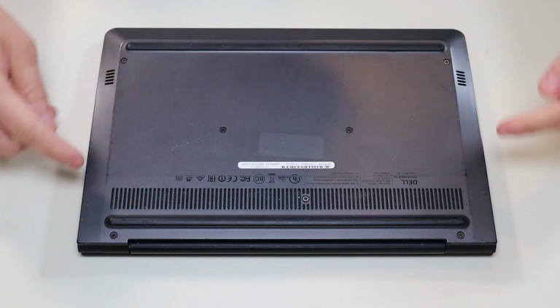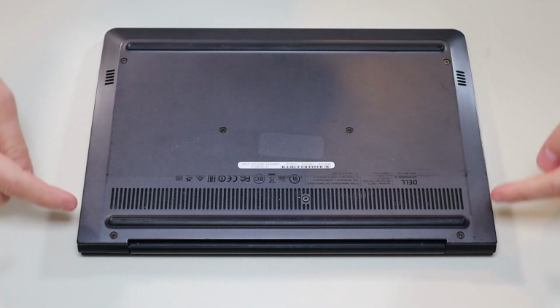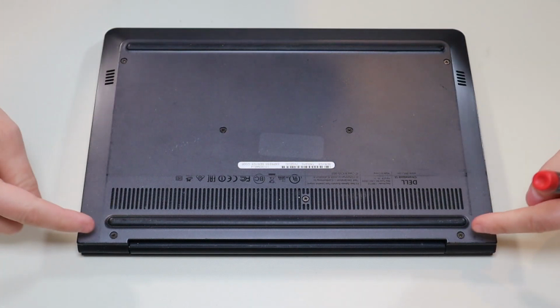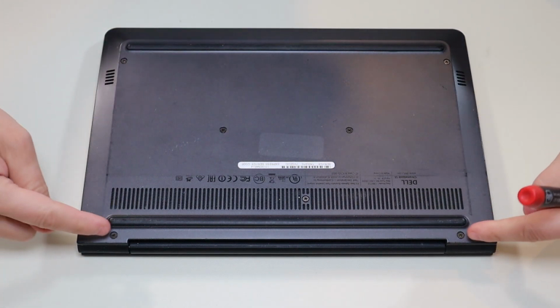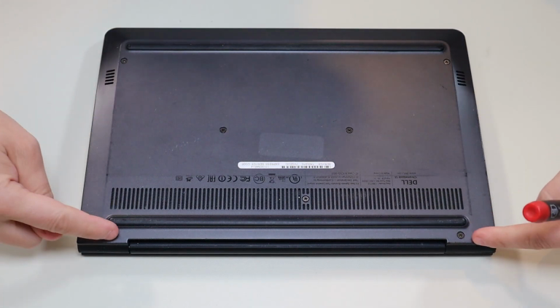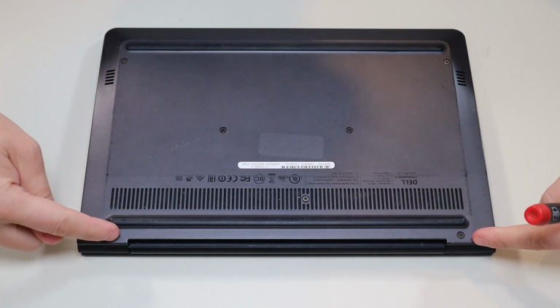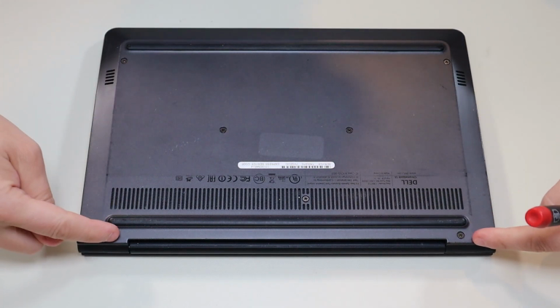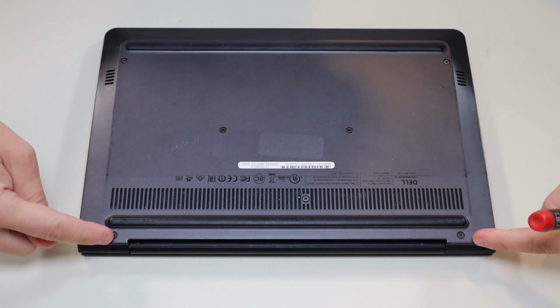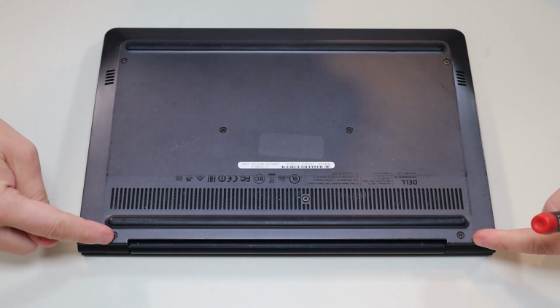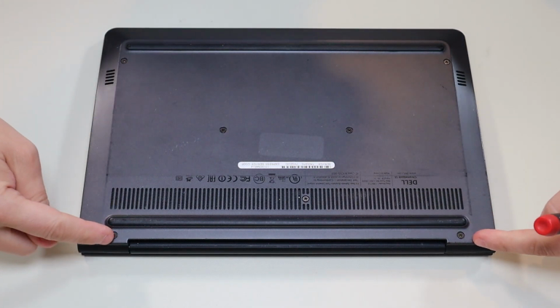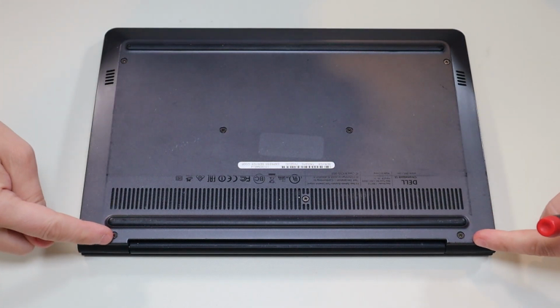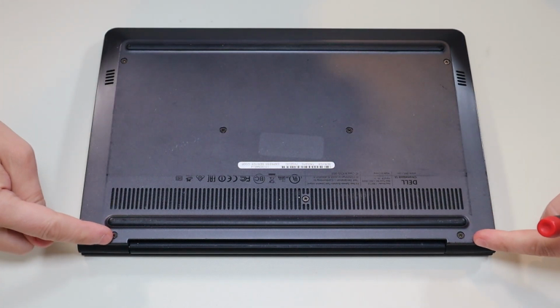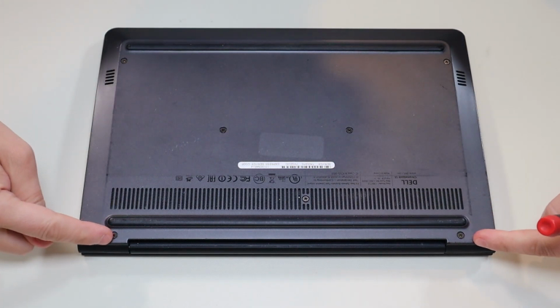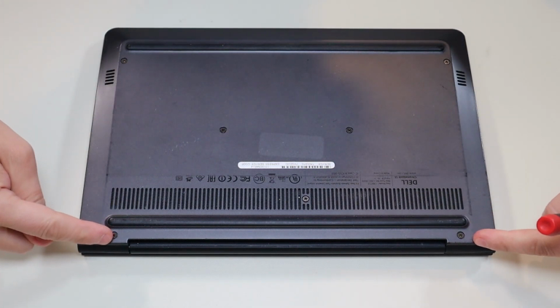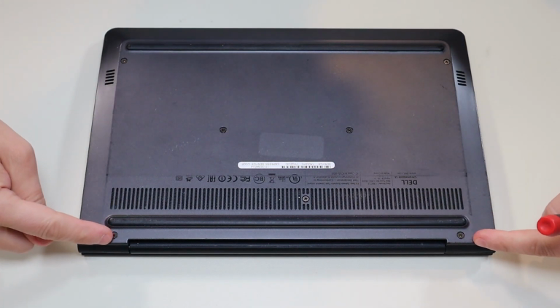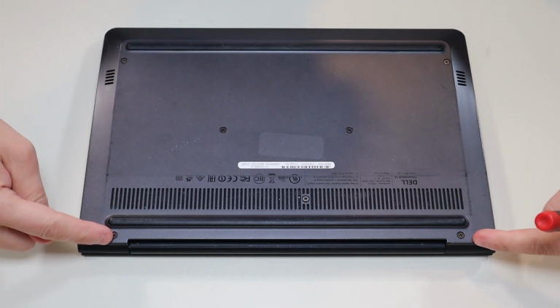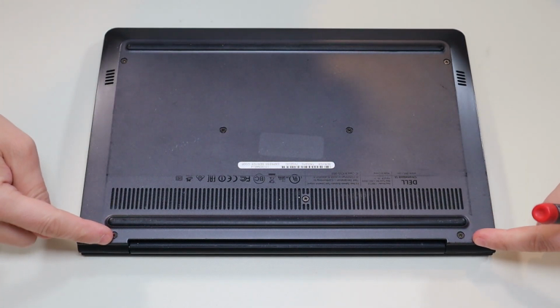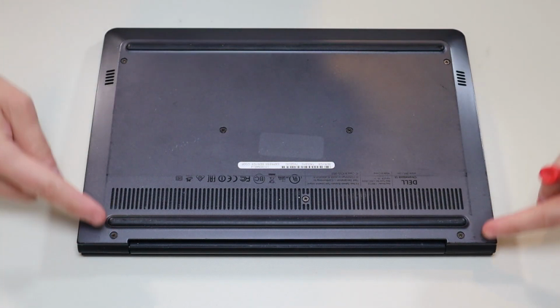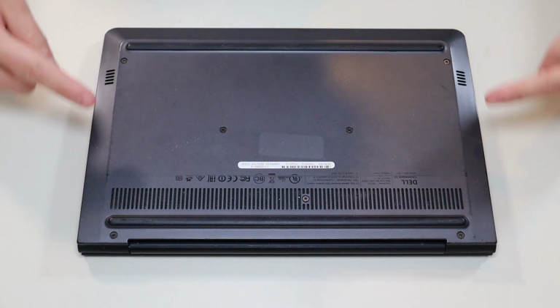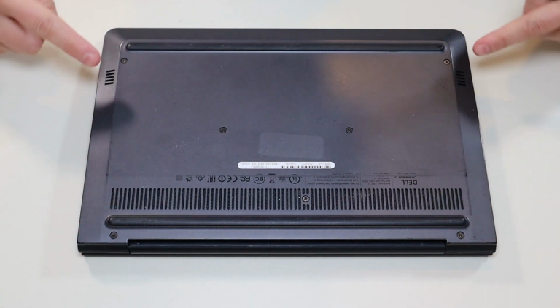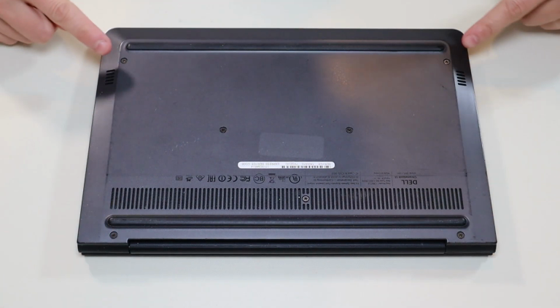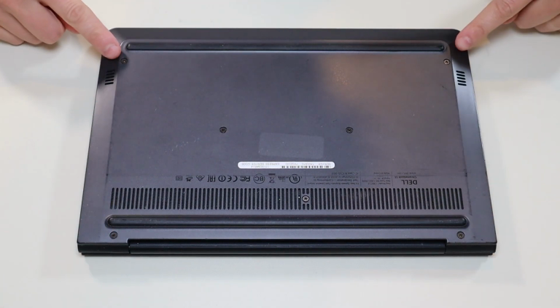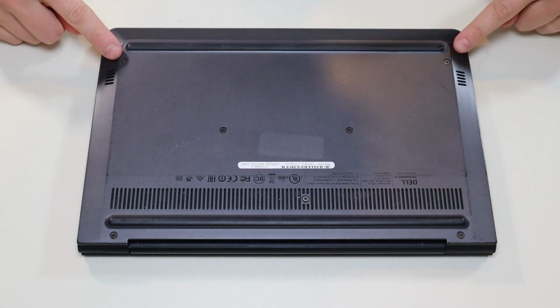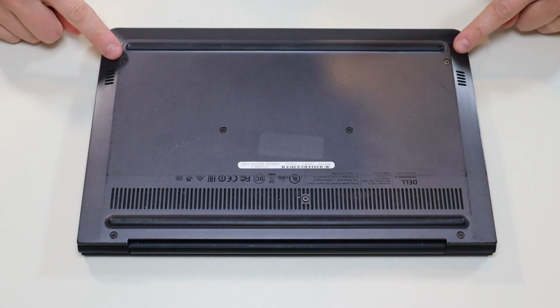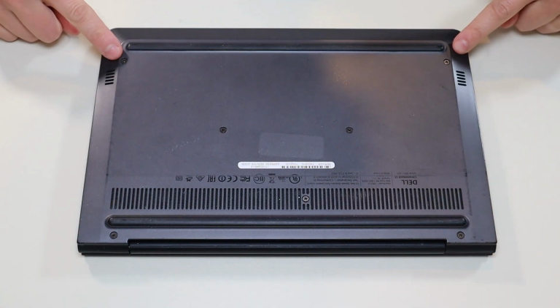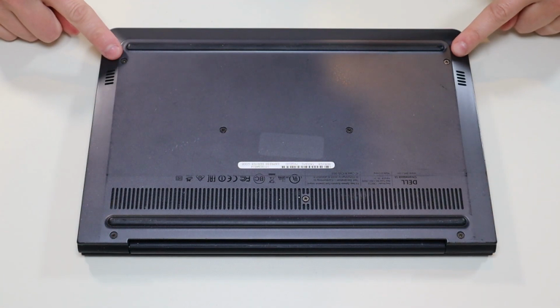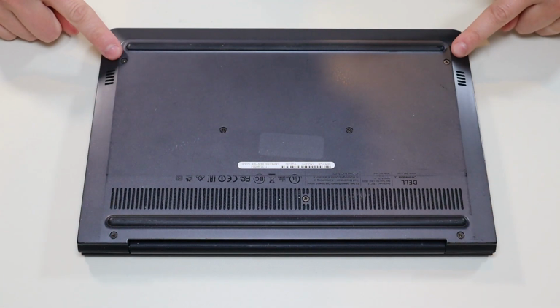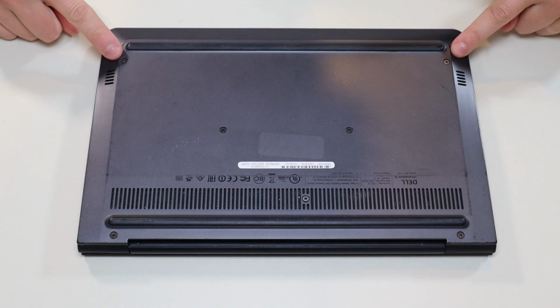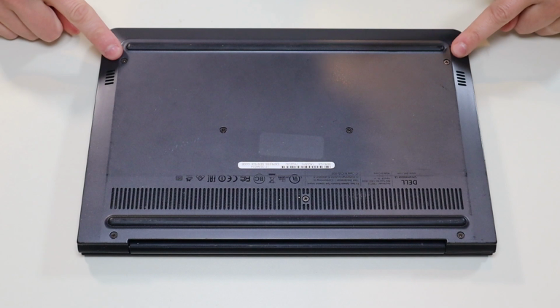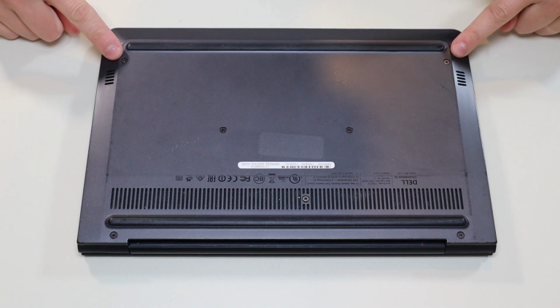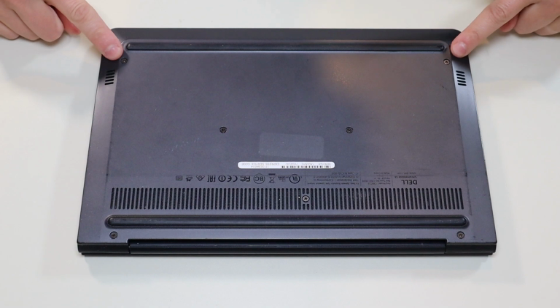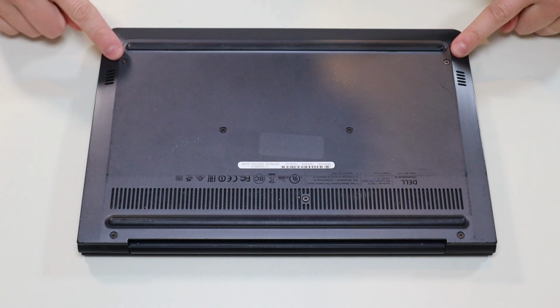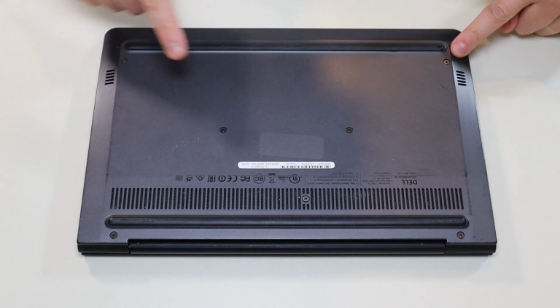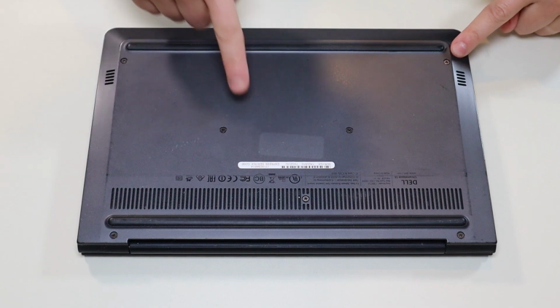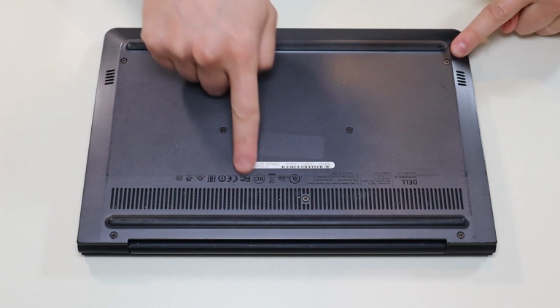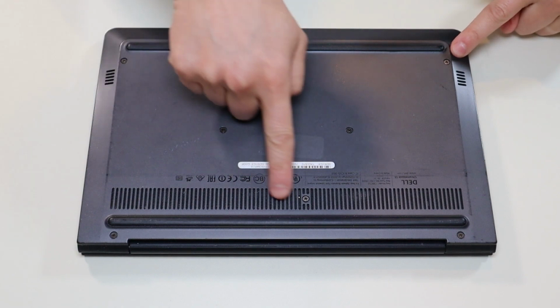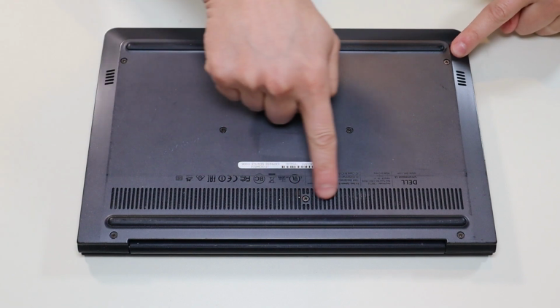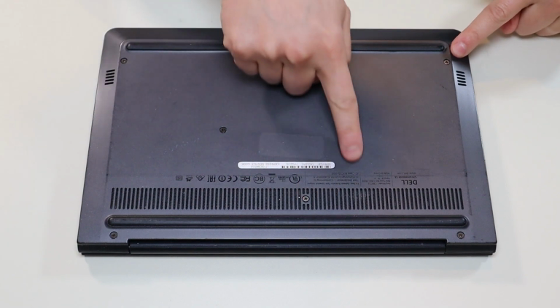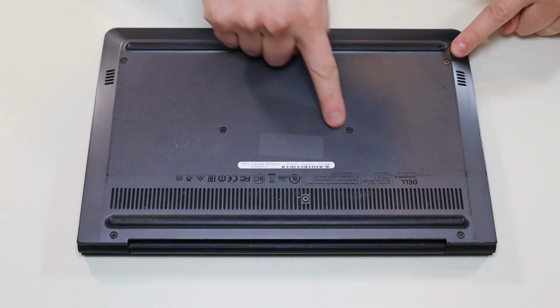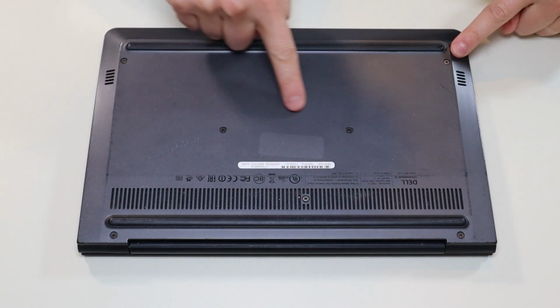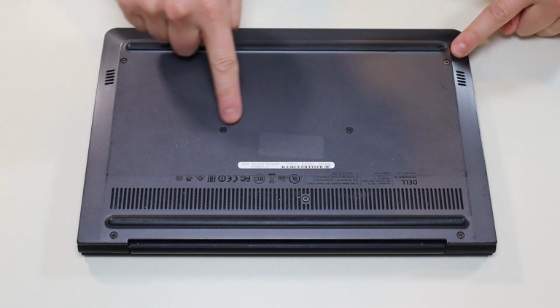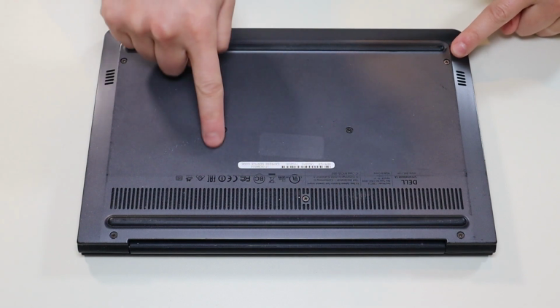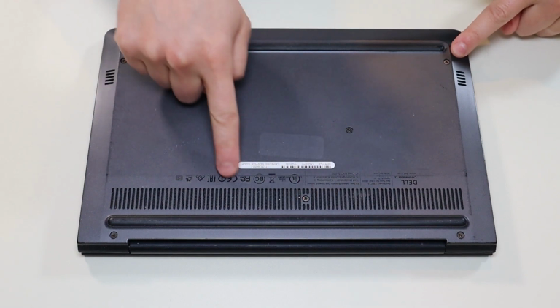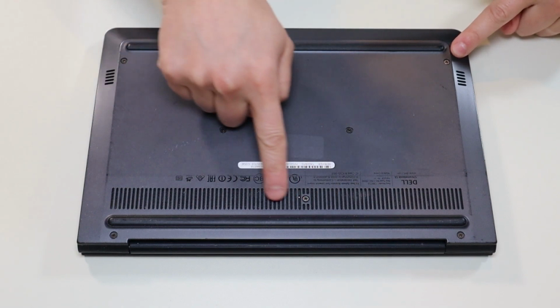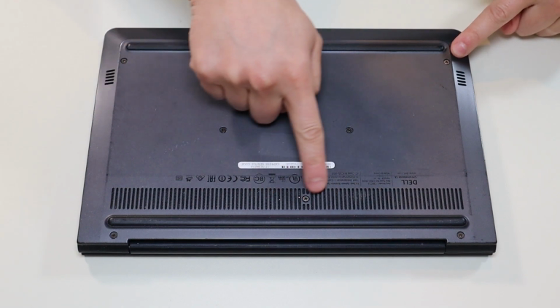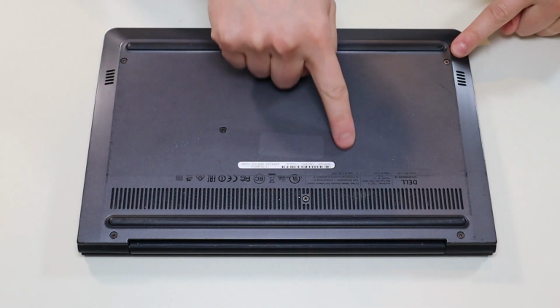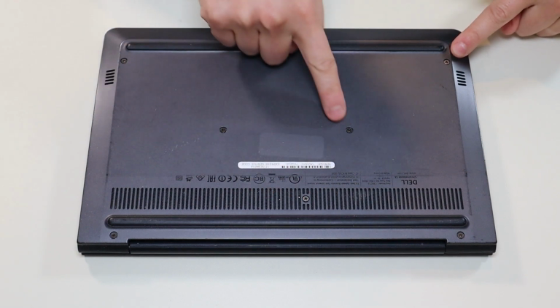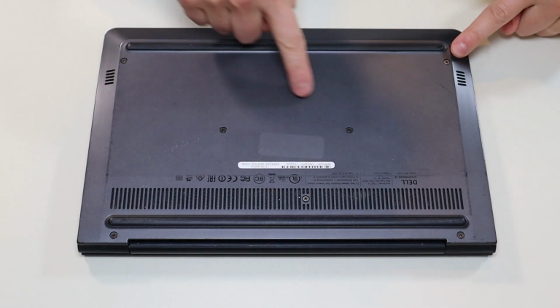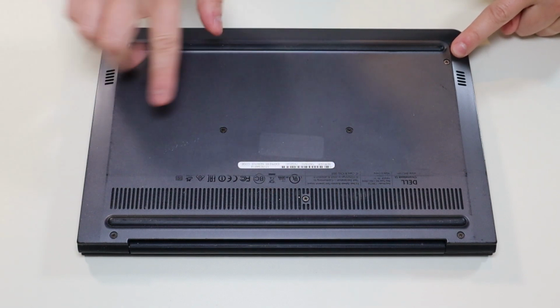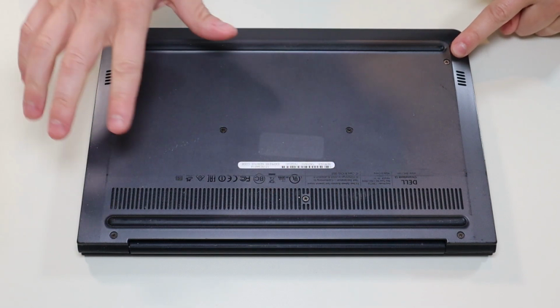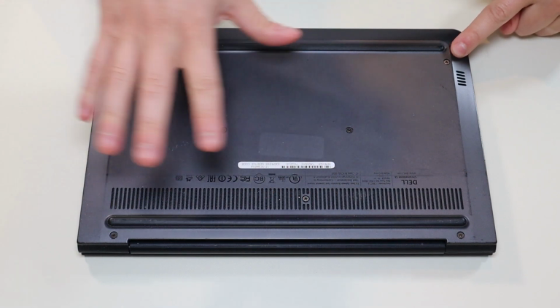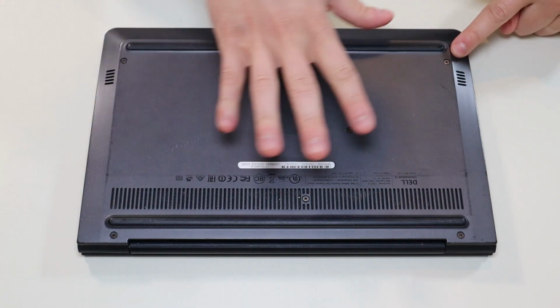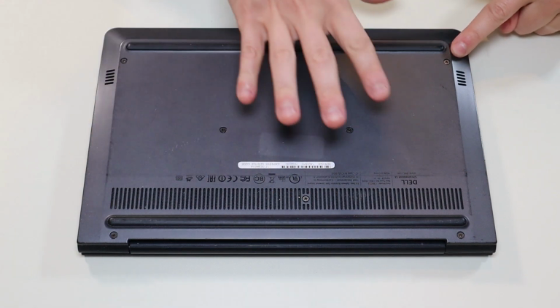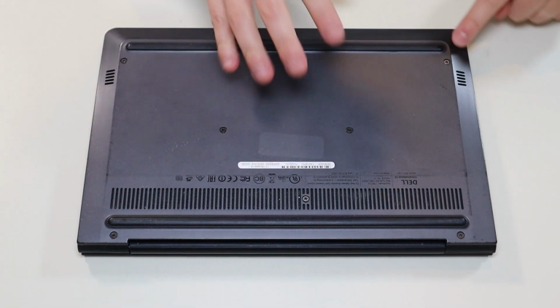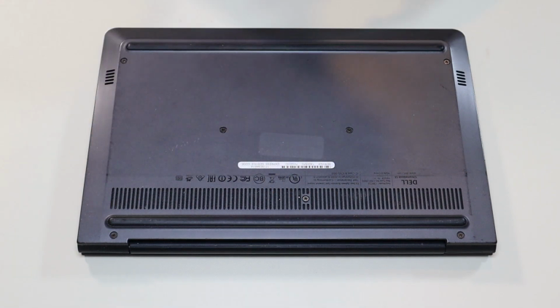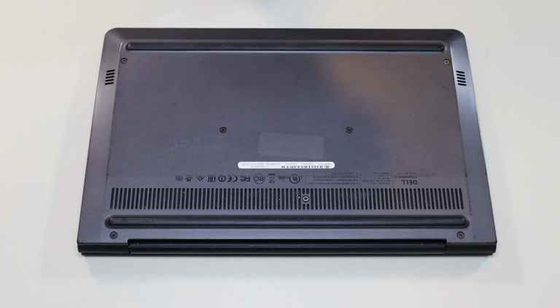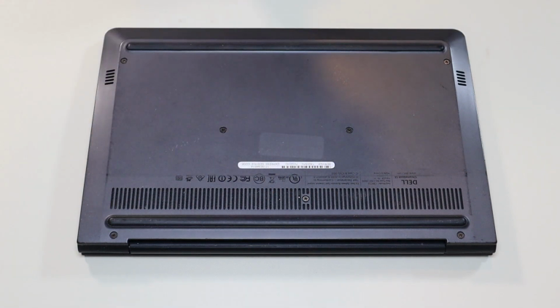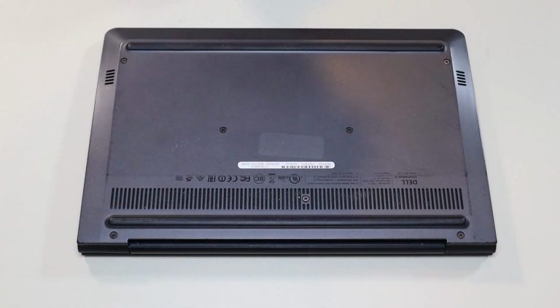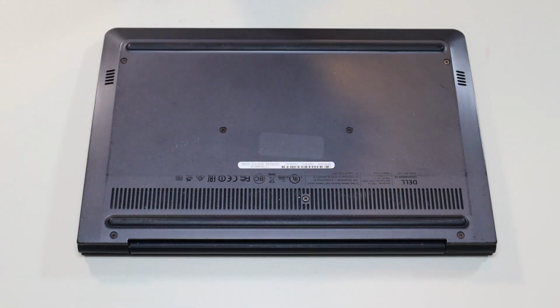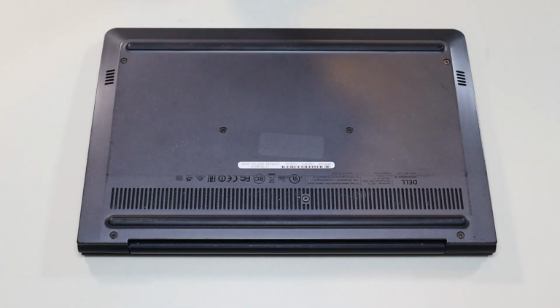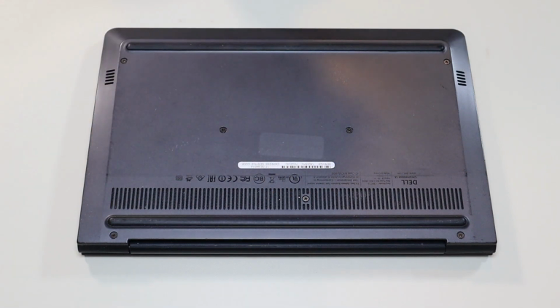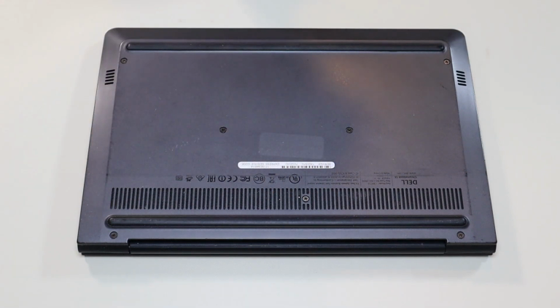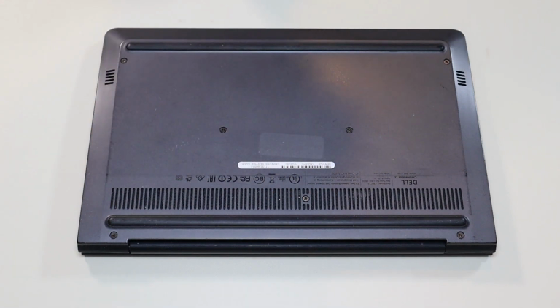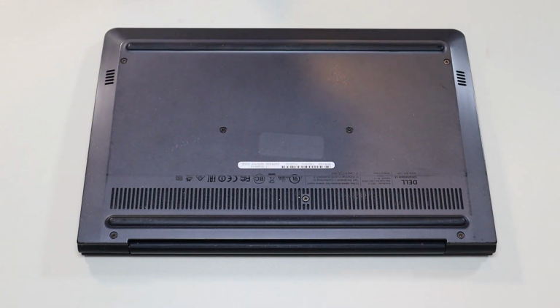You have these two screws here, these two here, and these three in the middle. I'm going to go through now and take out all those screws.